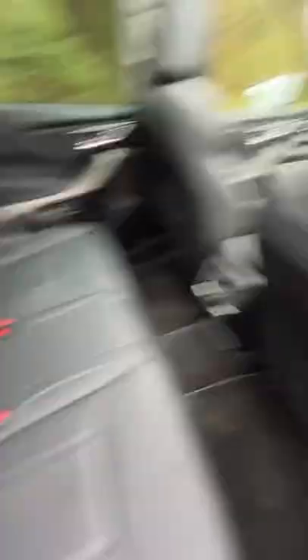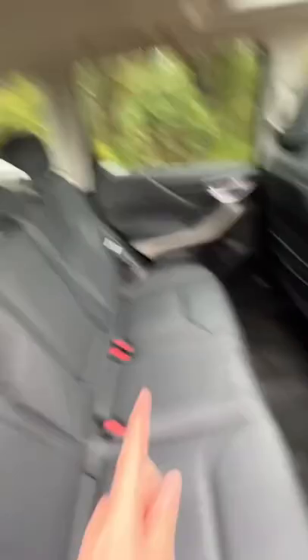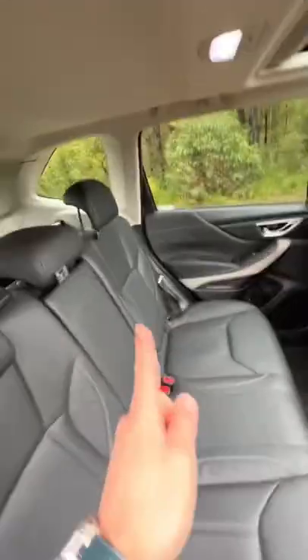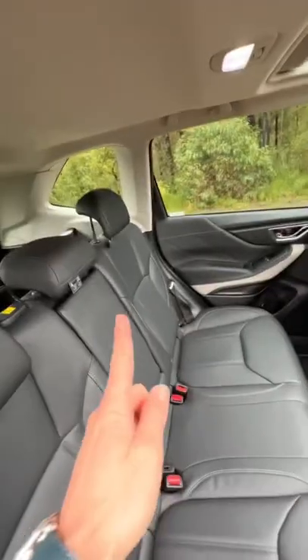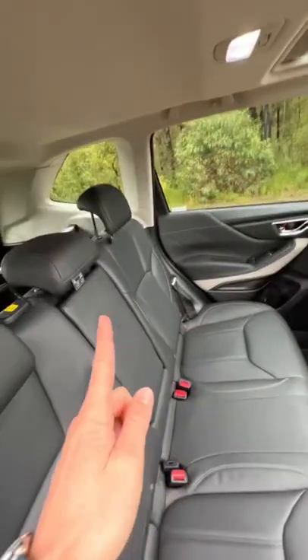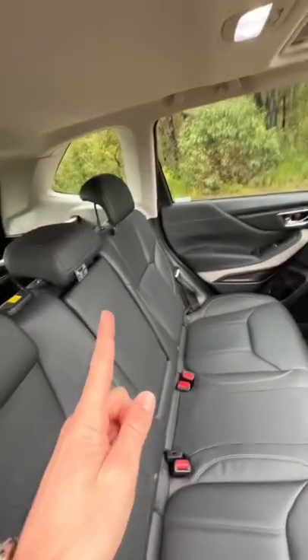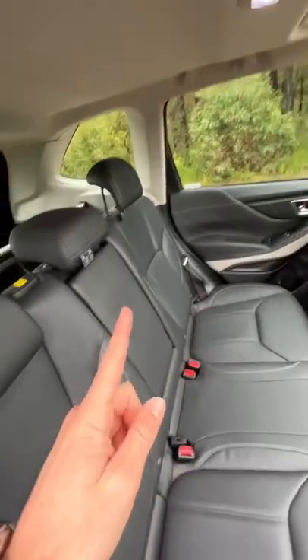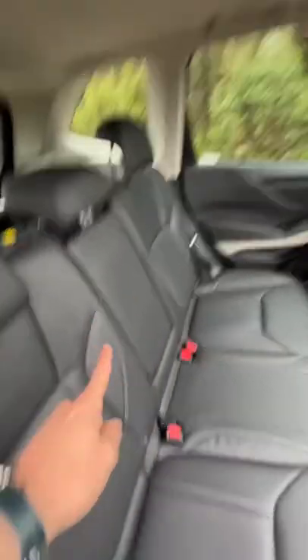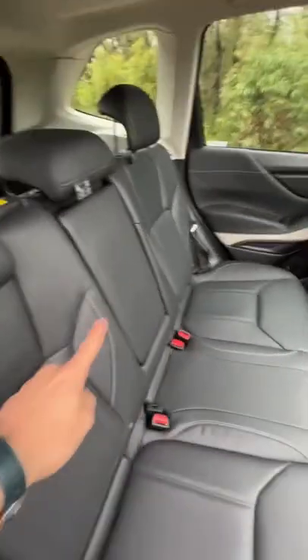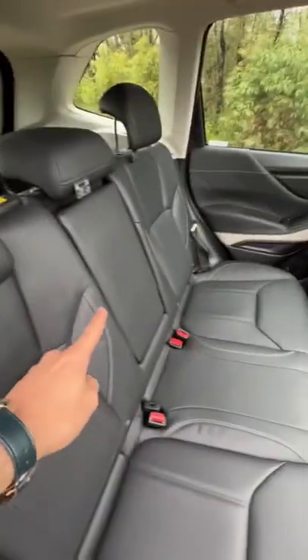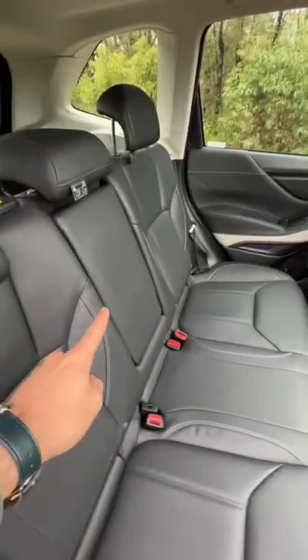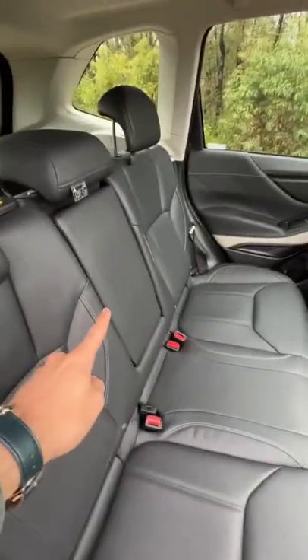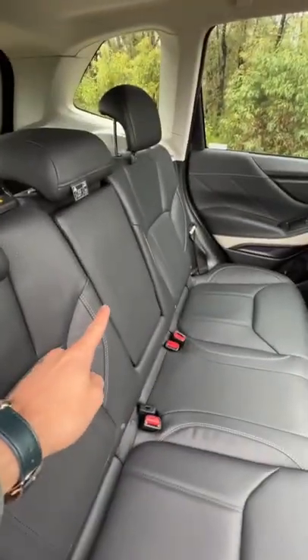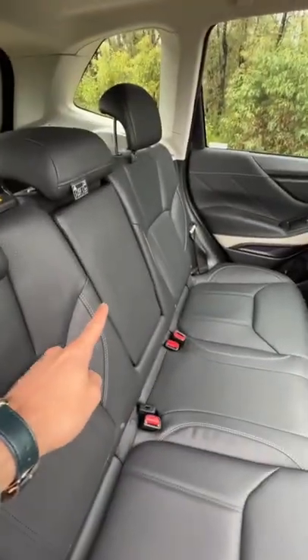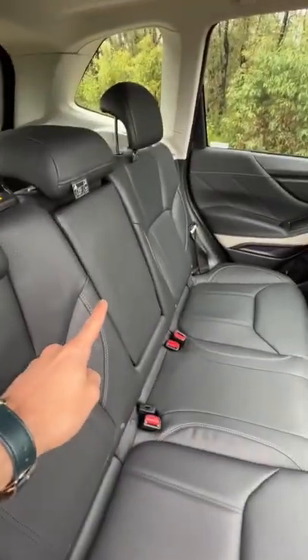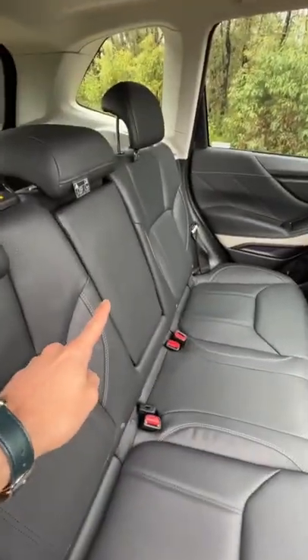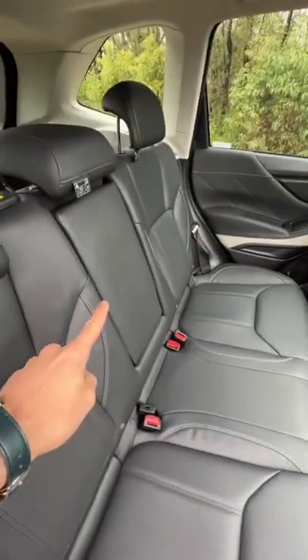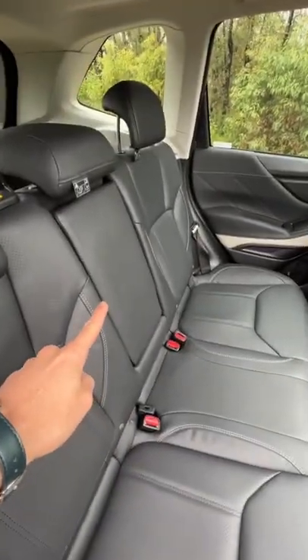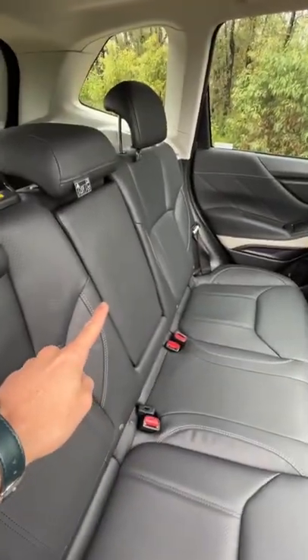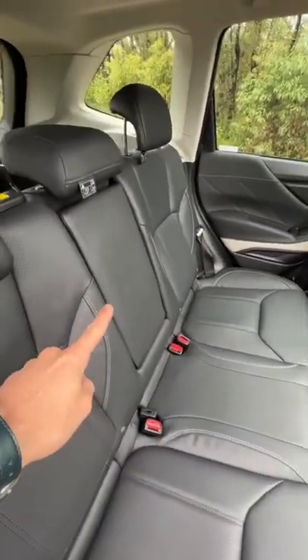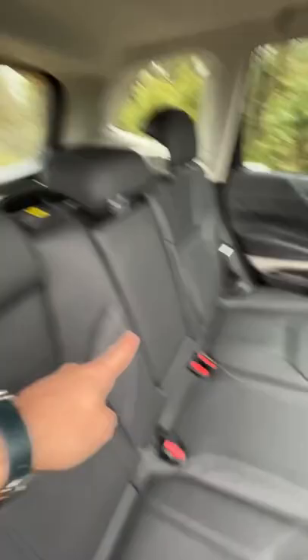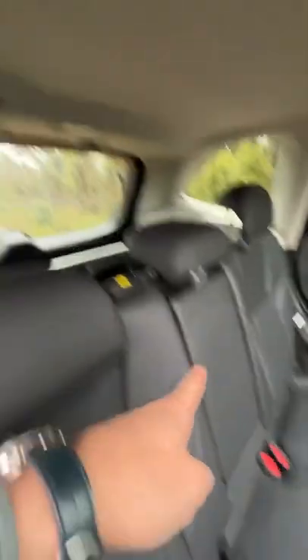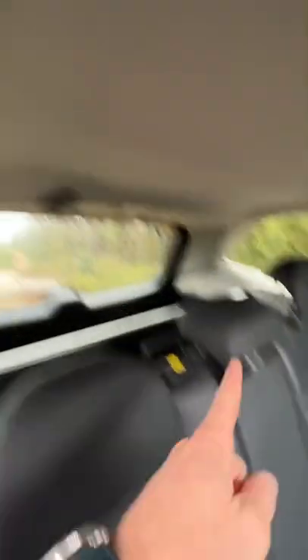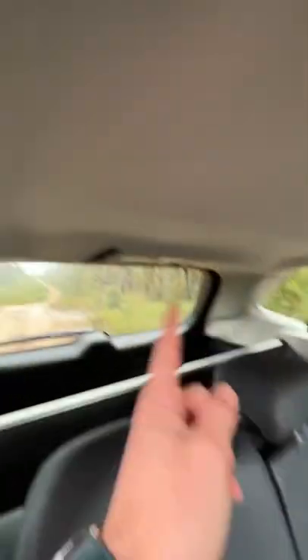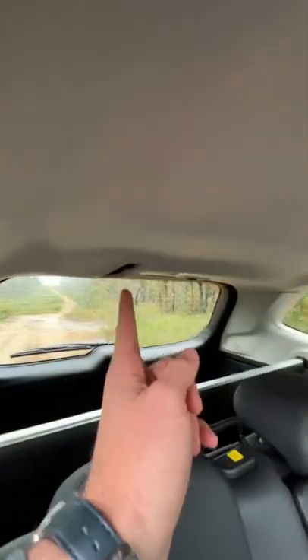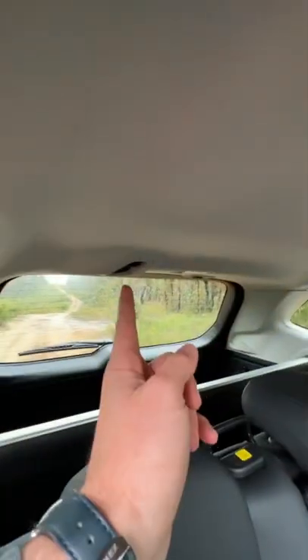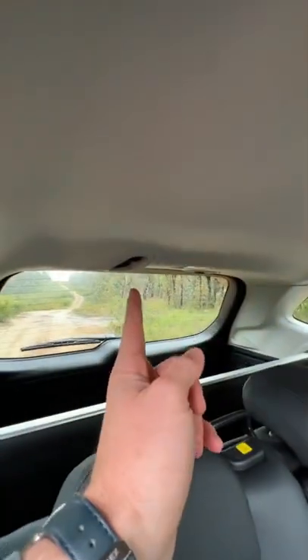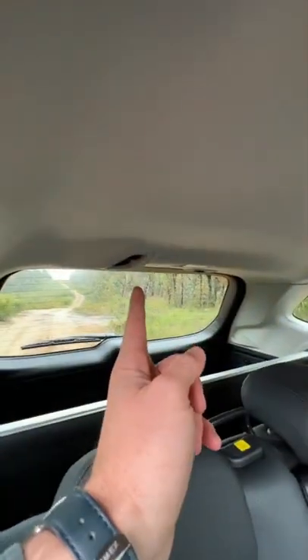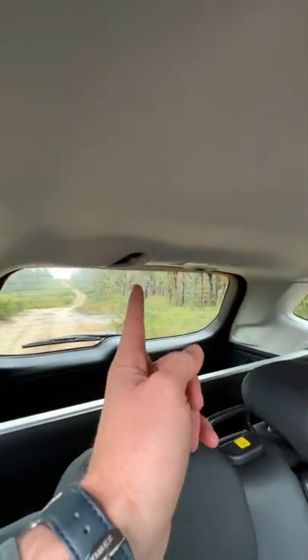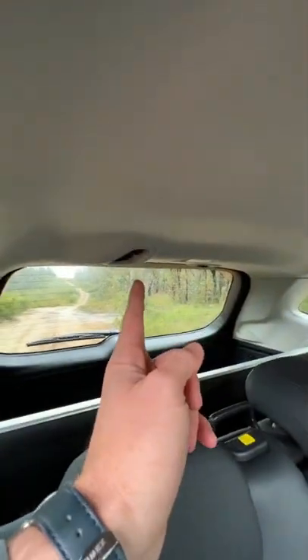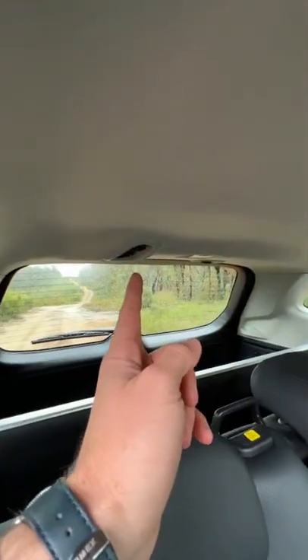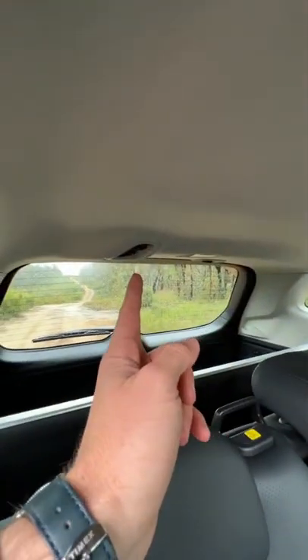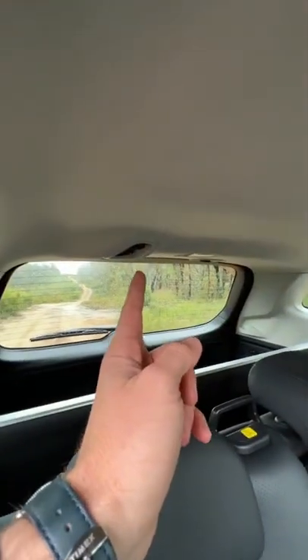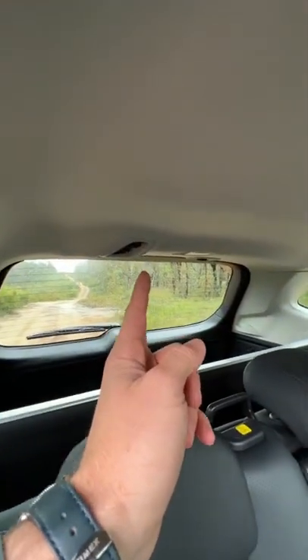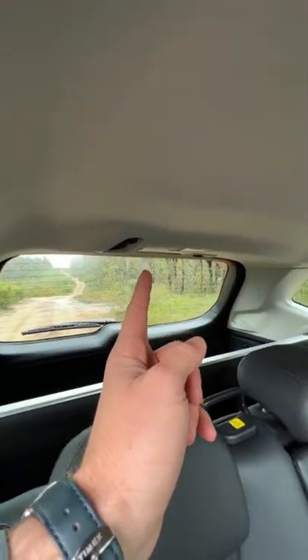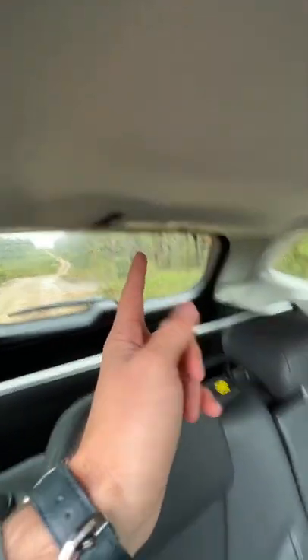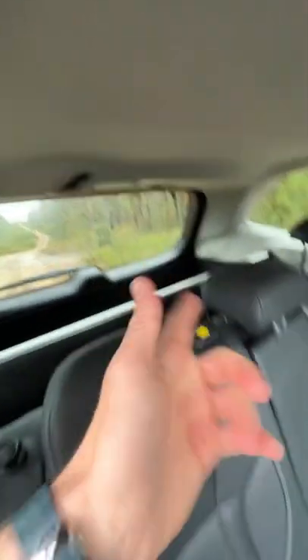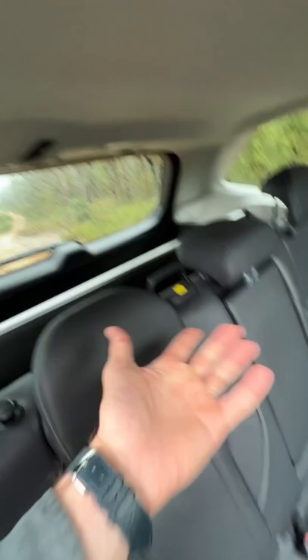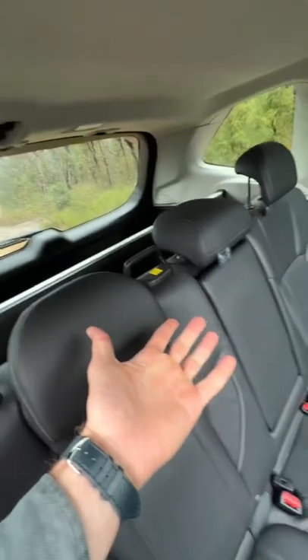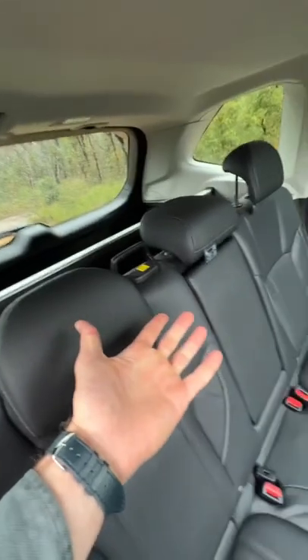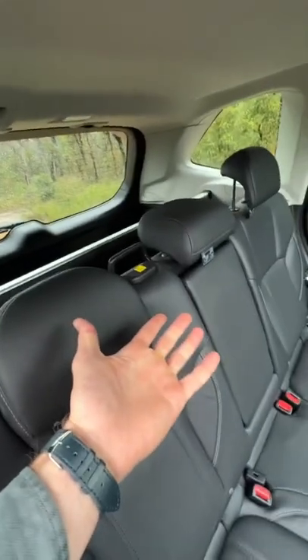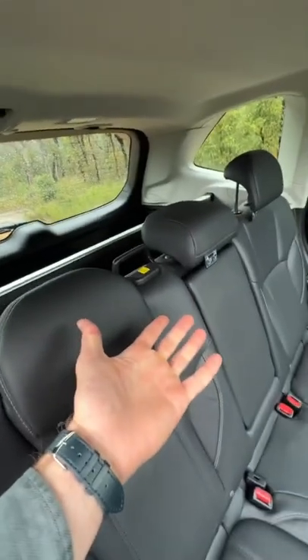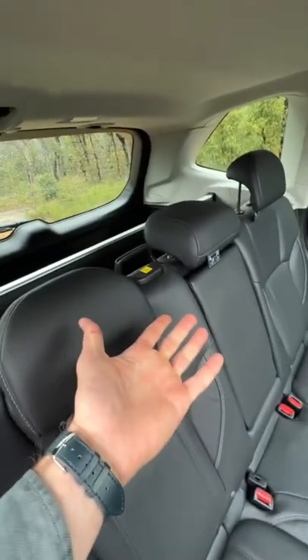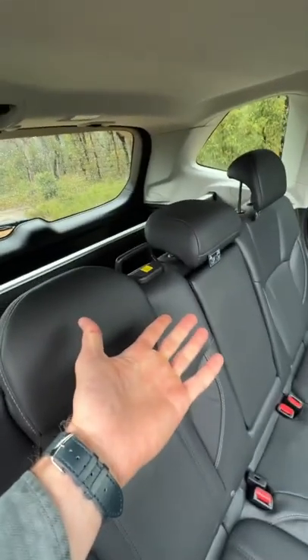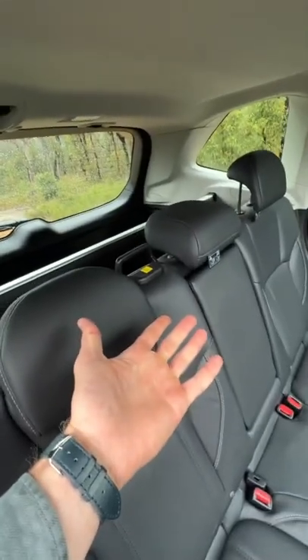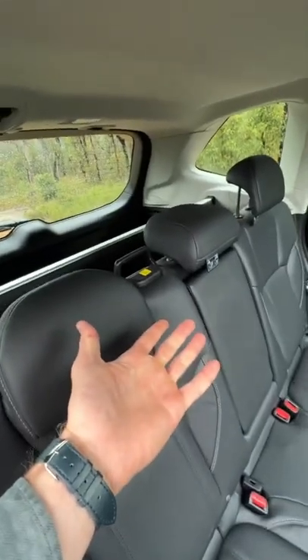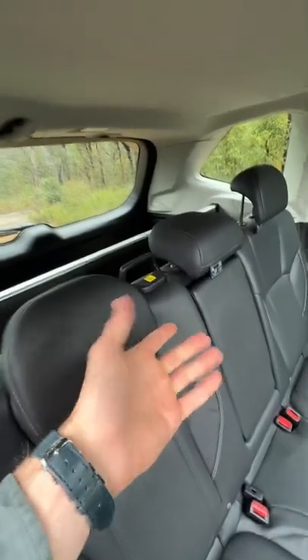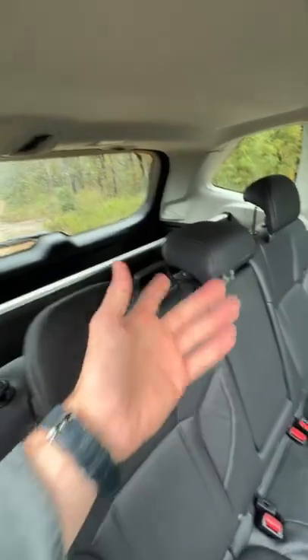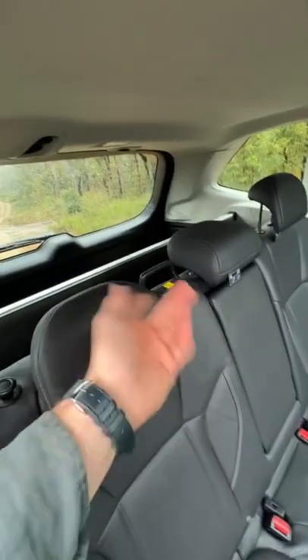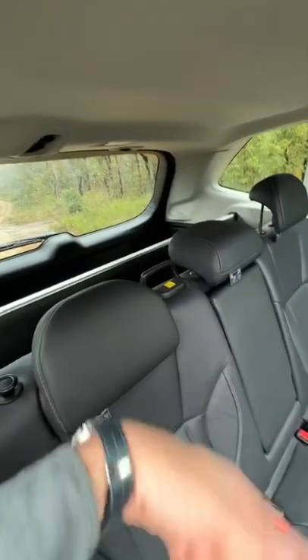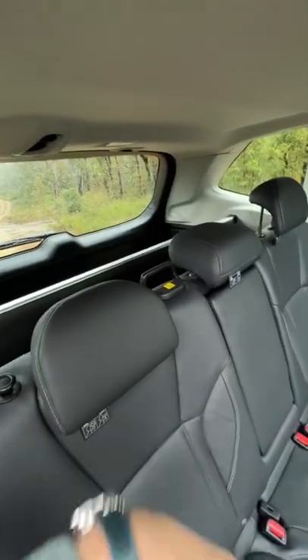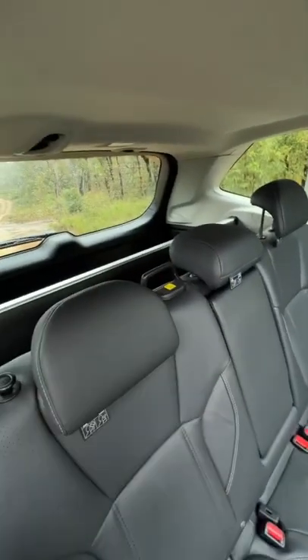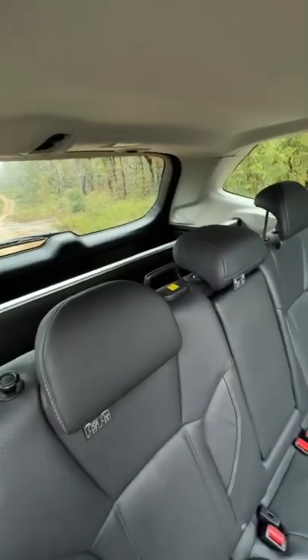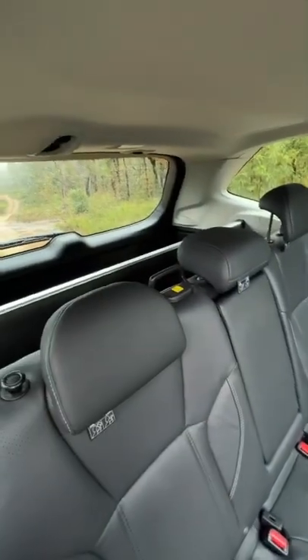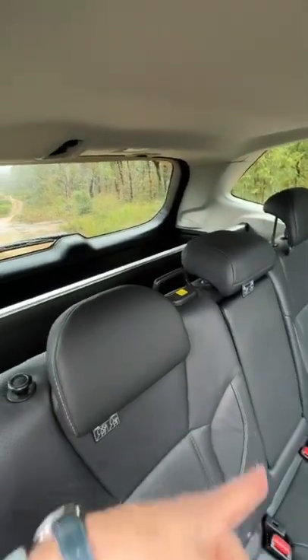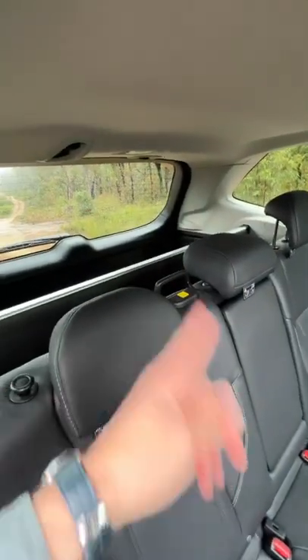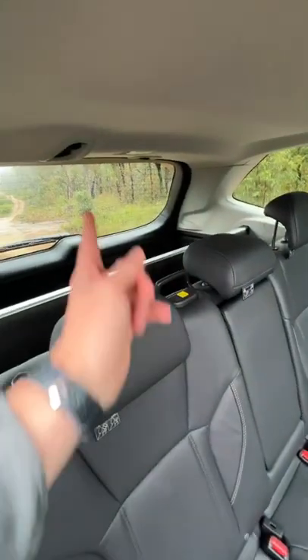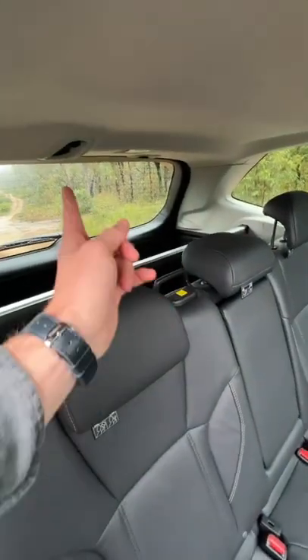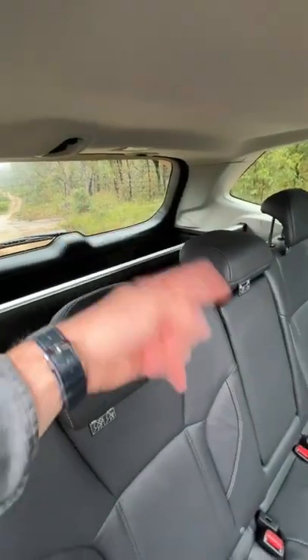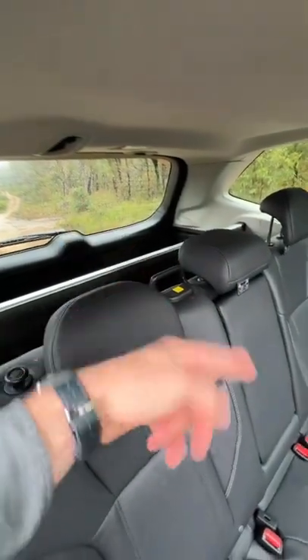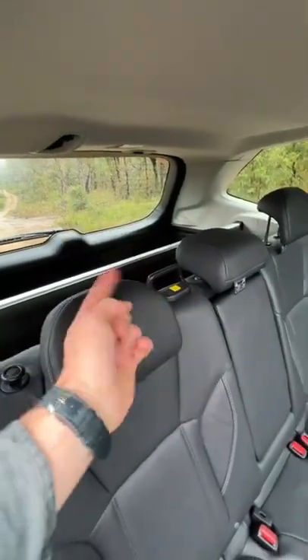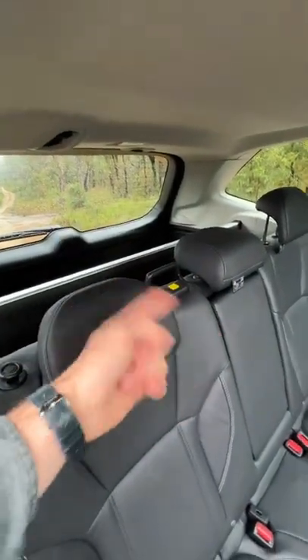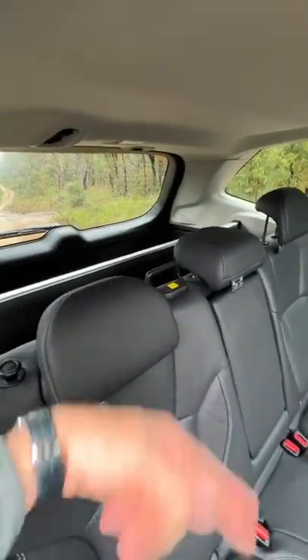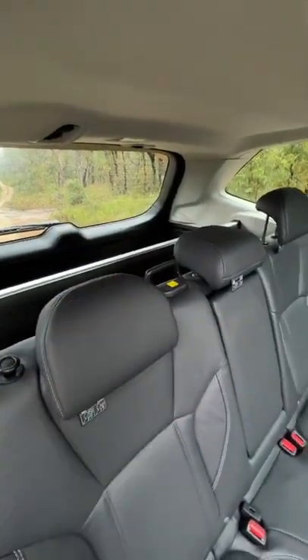Now I don't like how the middle passenger seat belt is up here on the roof. I don't know why it's there — other manufacturers don't have to do that.